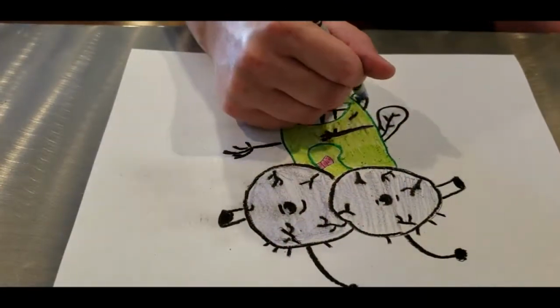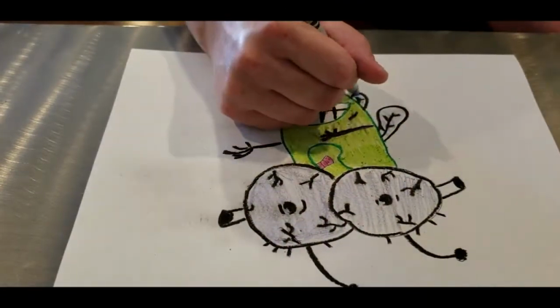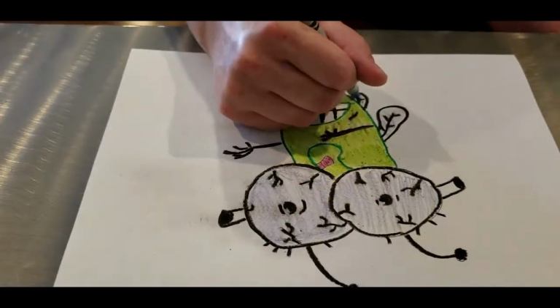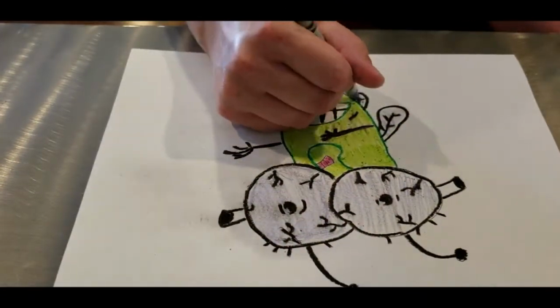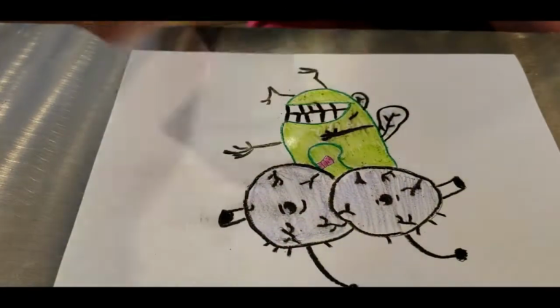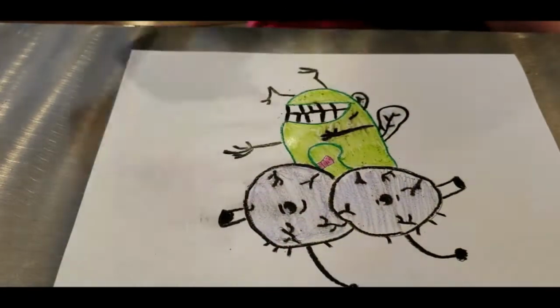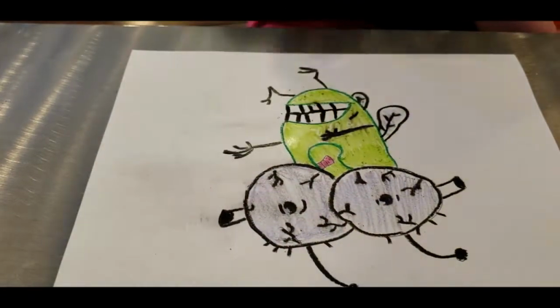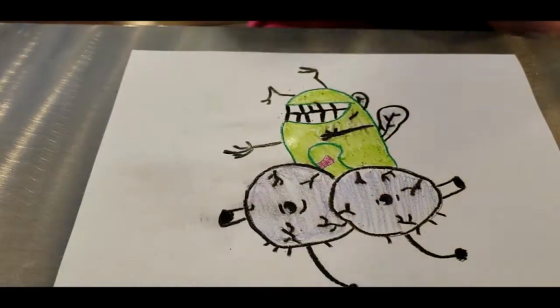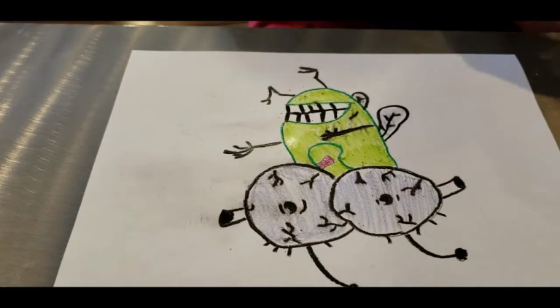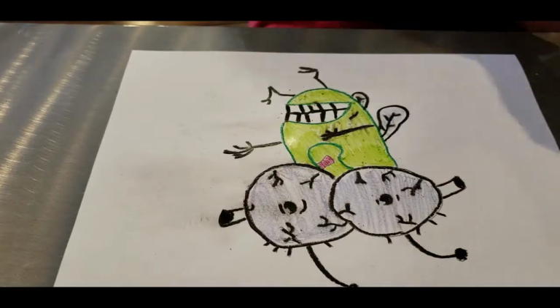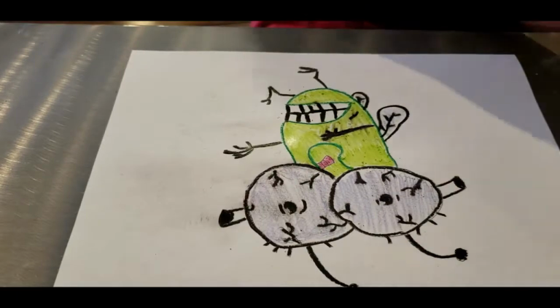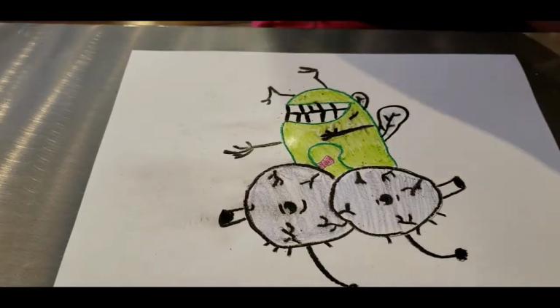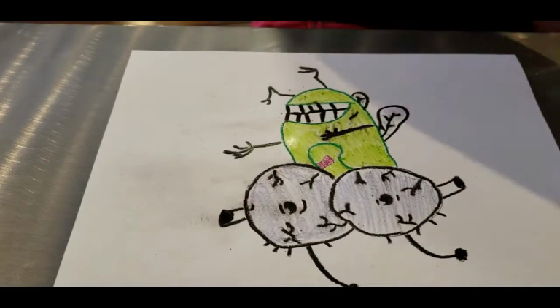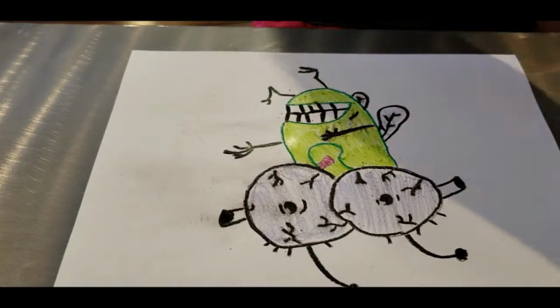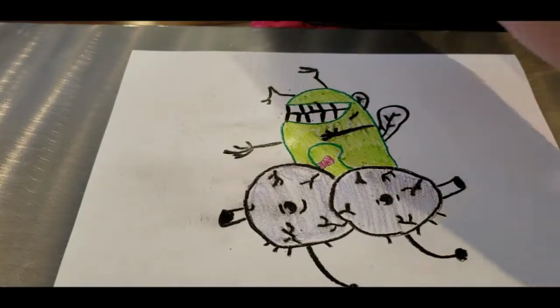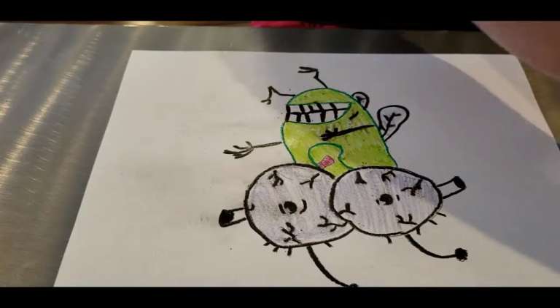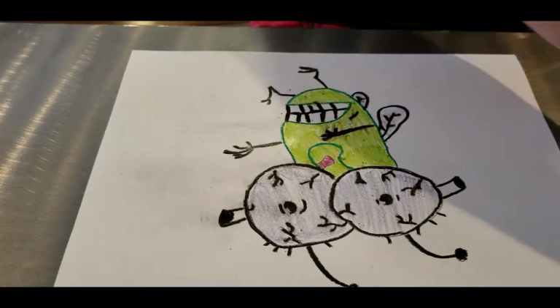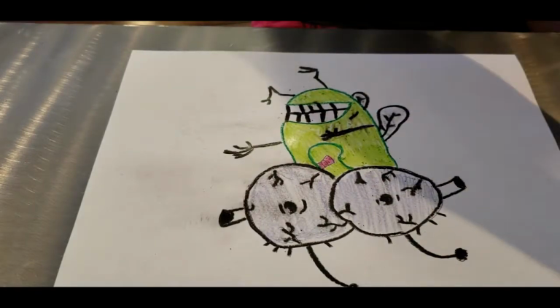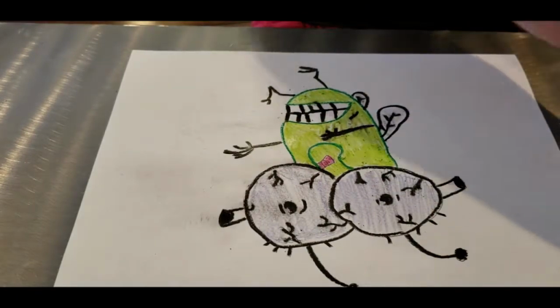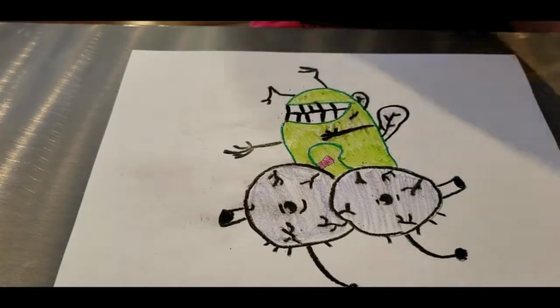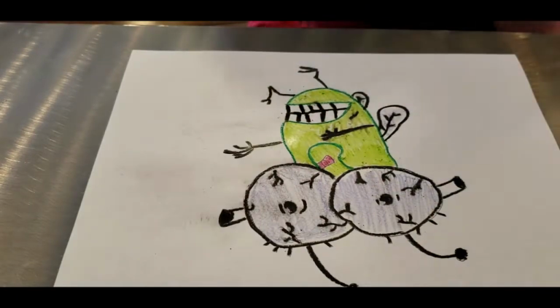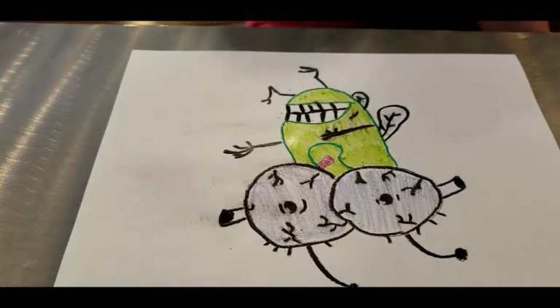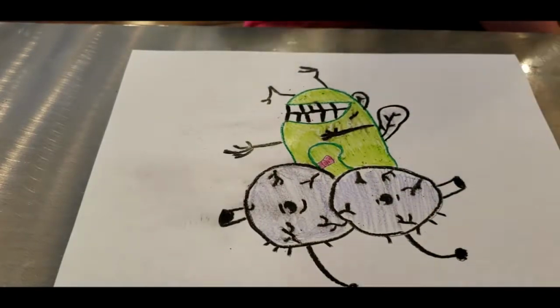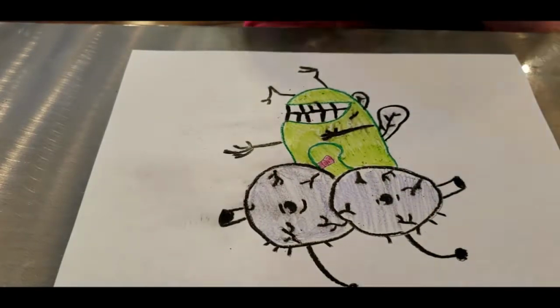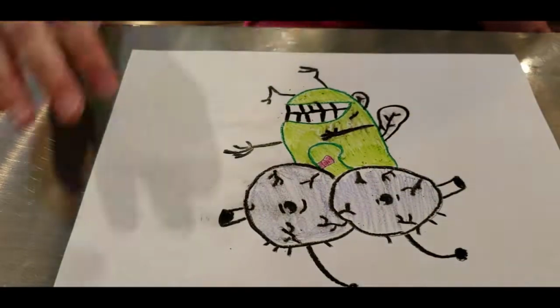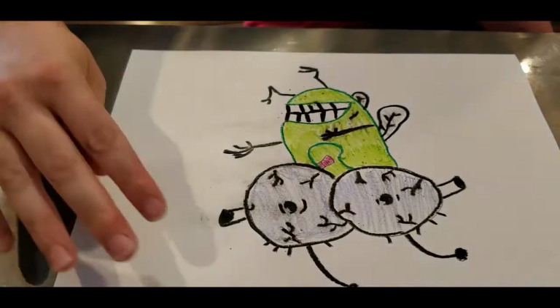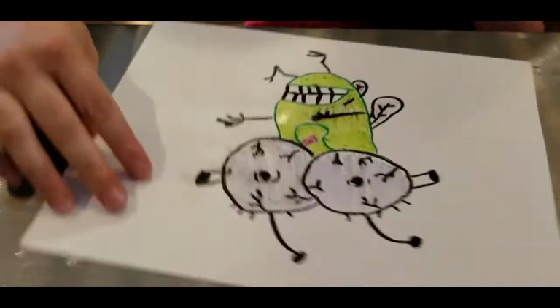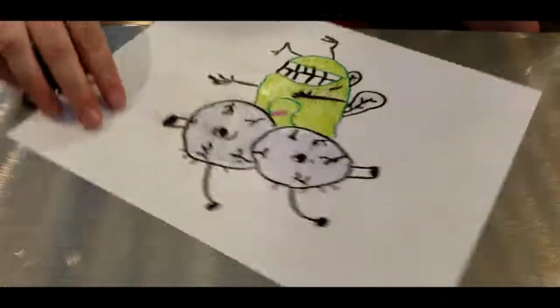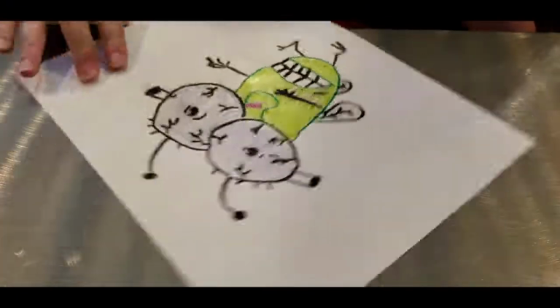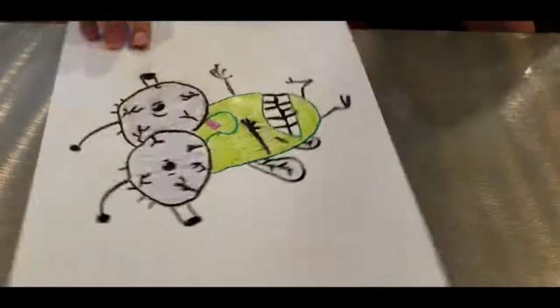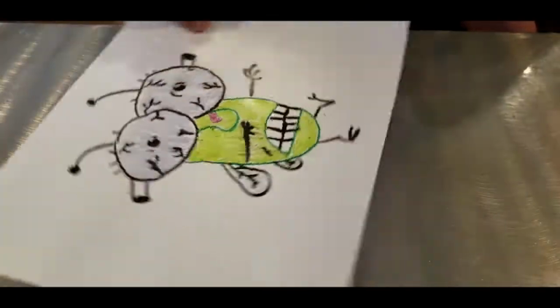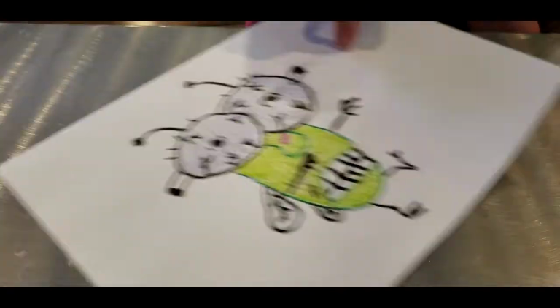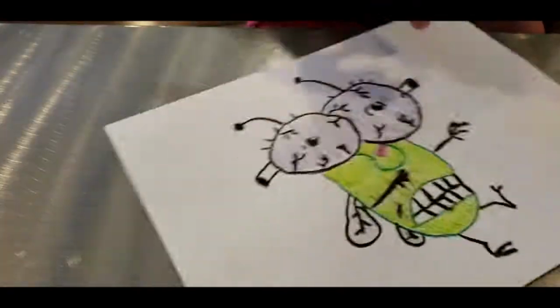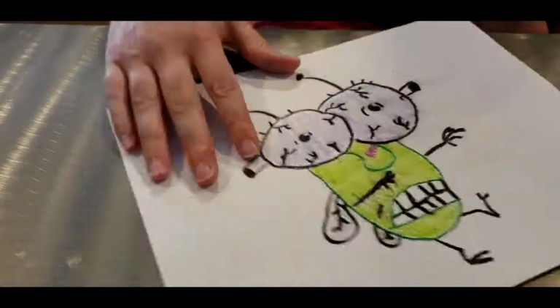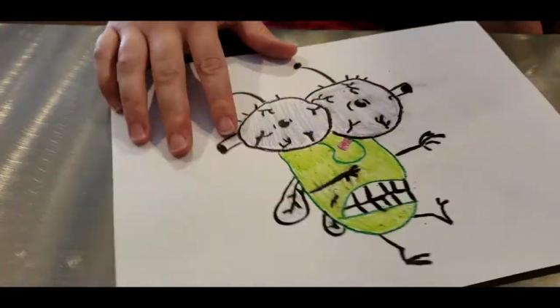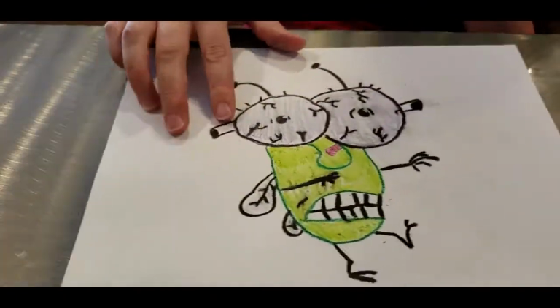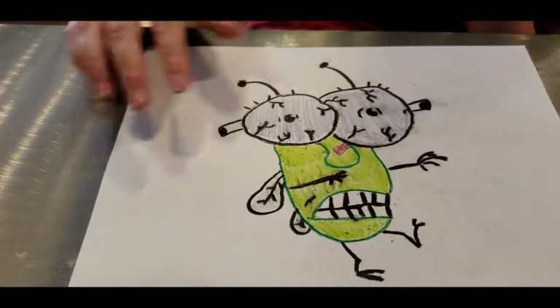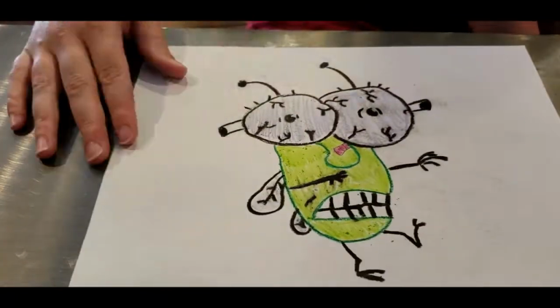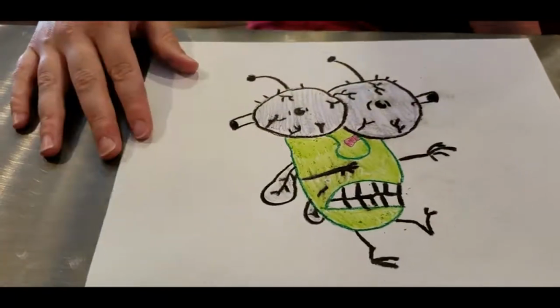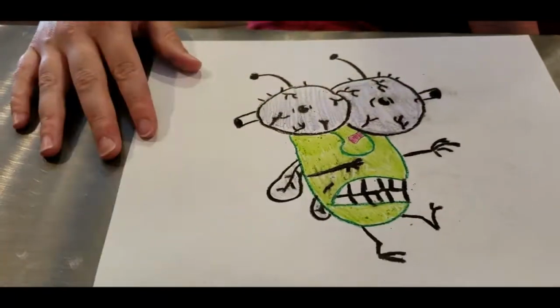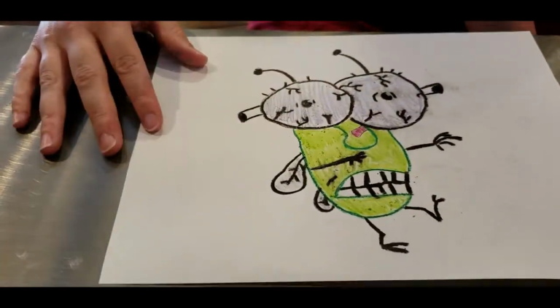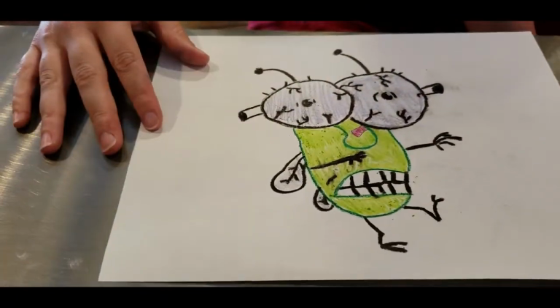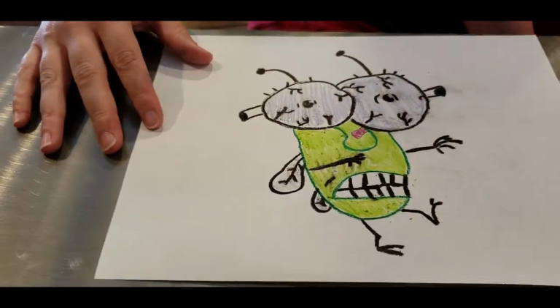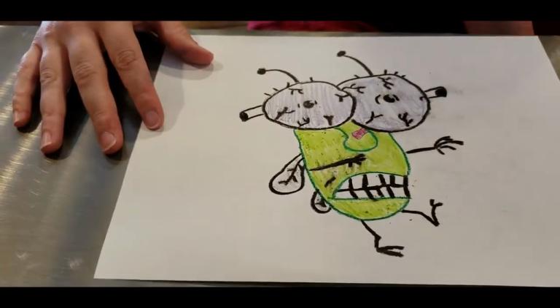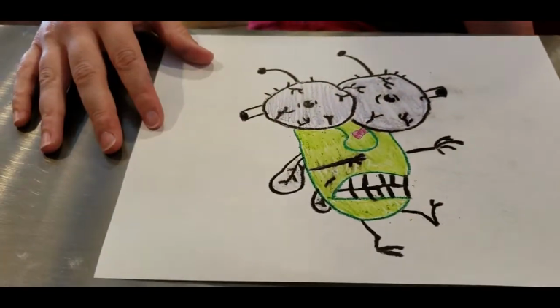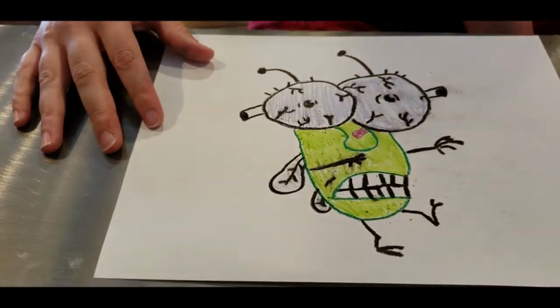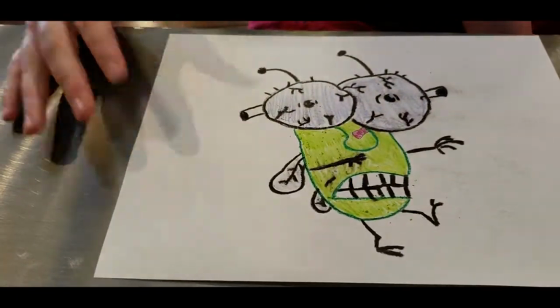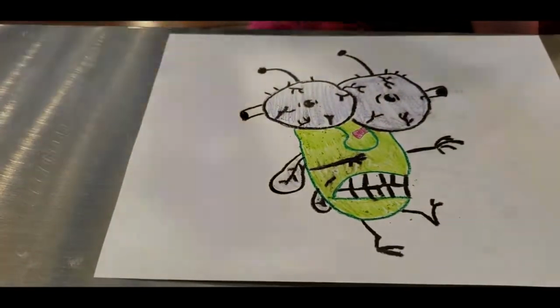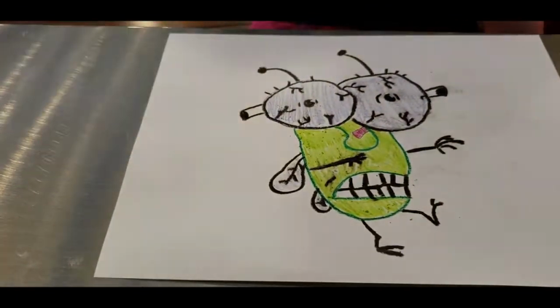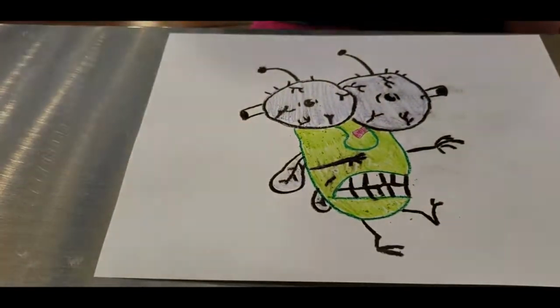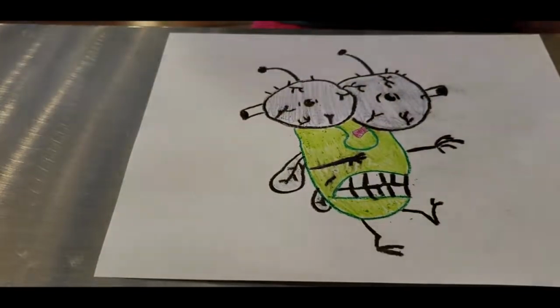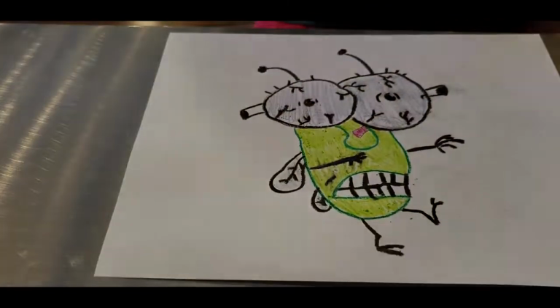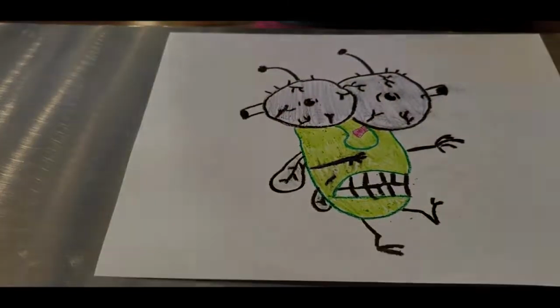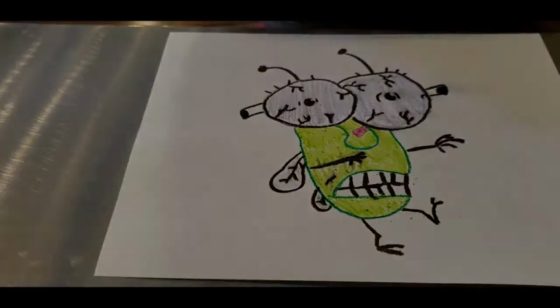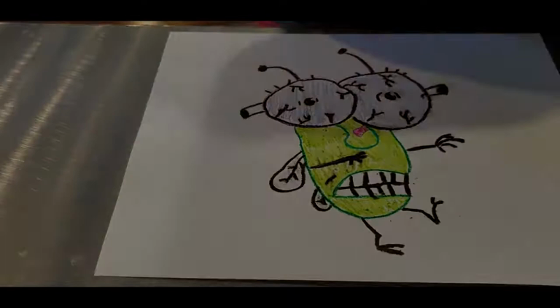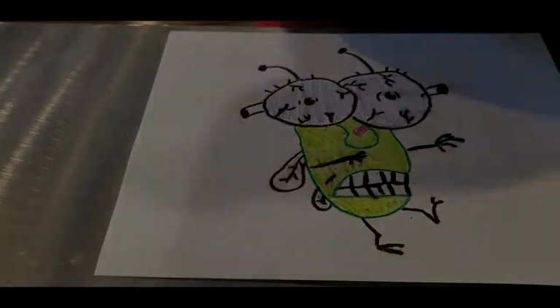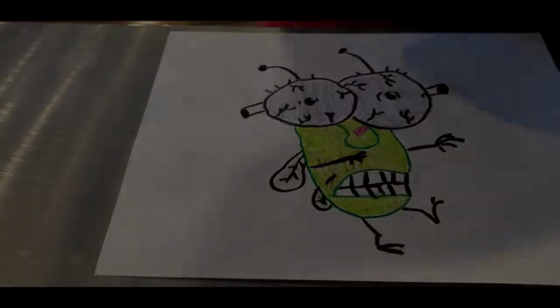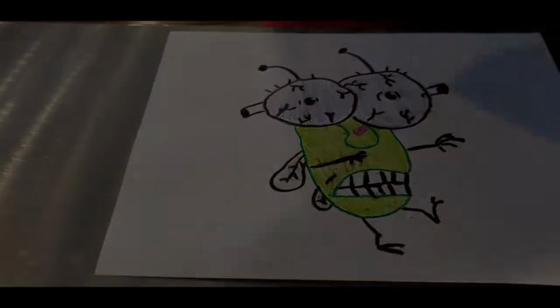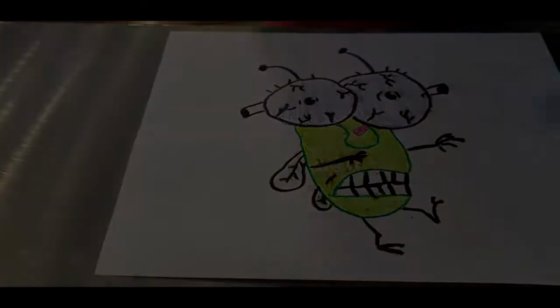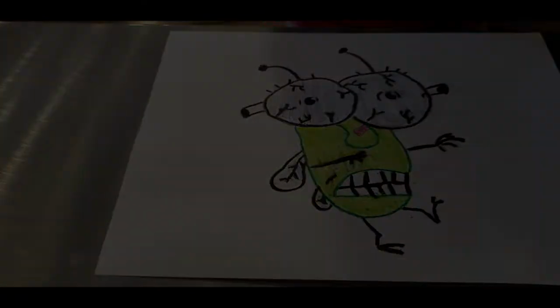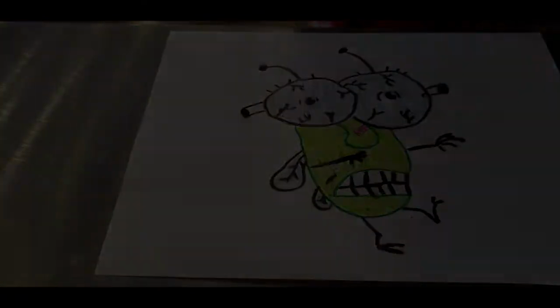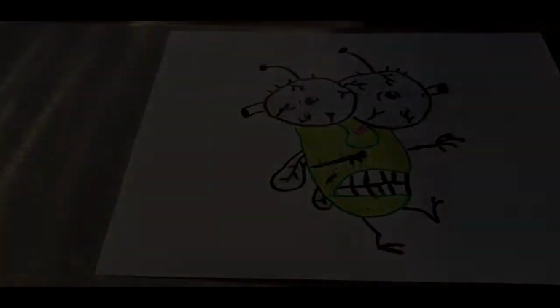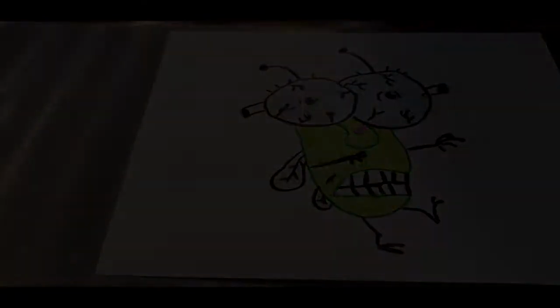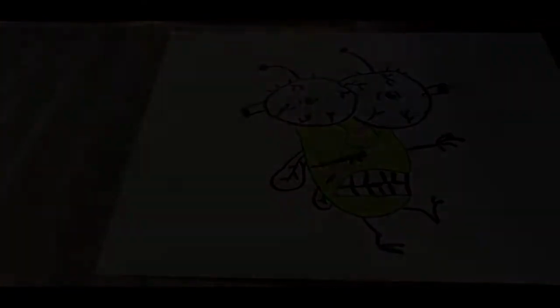And the final product. Let me know how you think that we did. Thank you so much. Have a great day. See you next time.